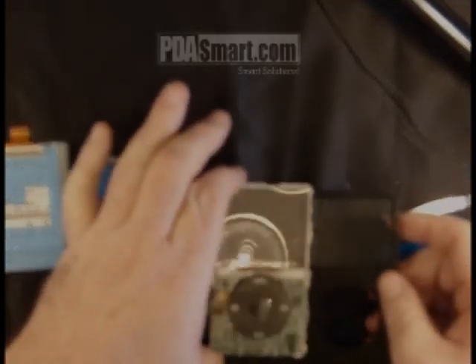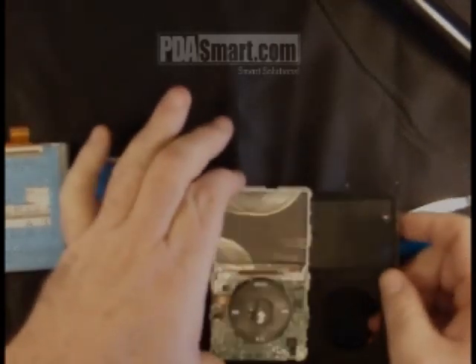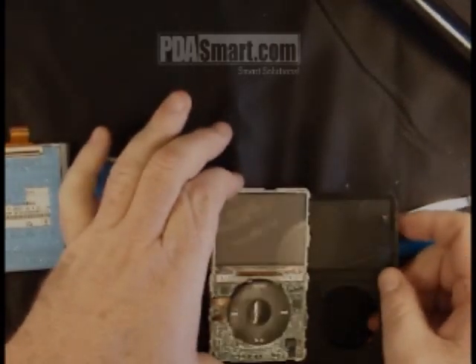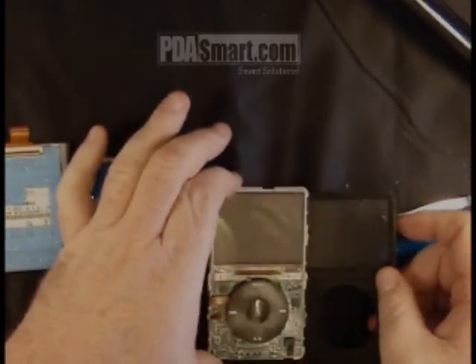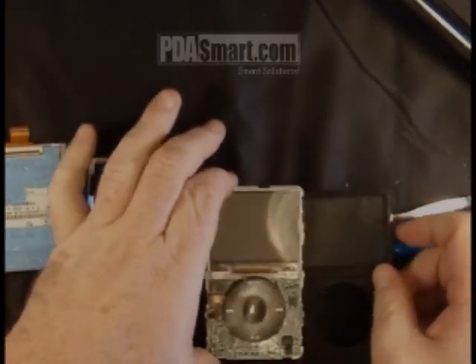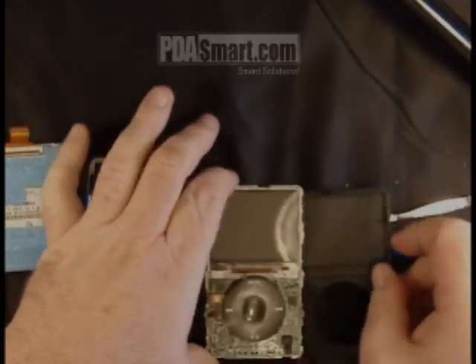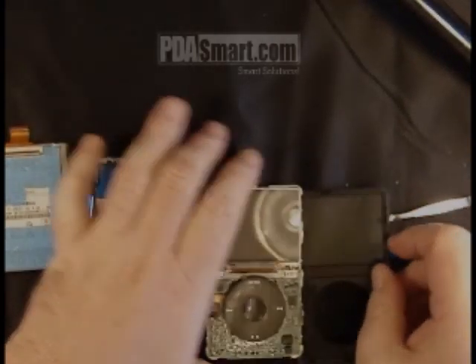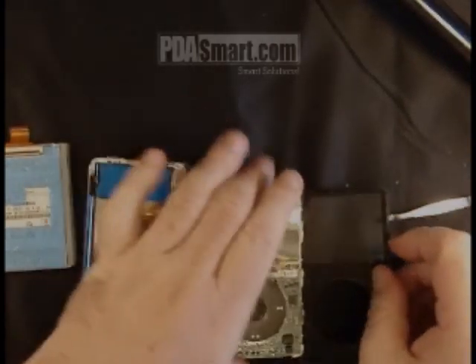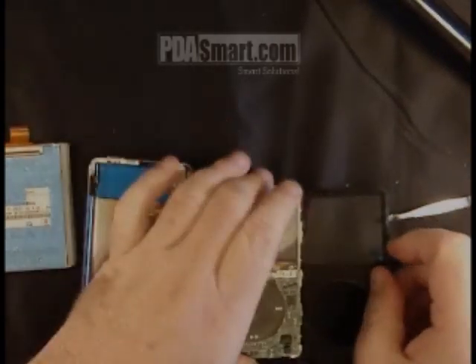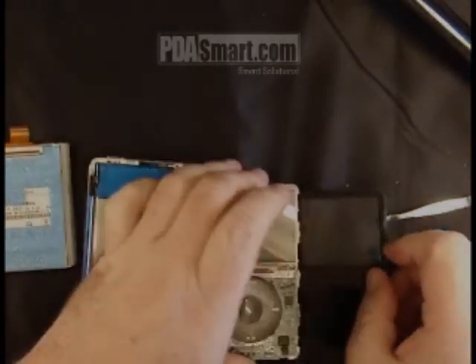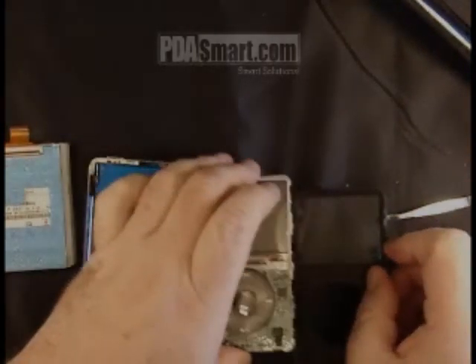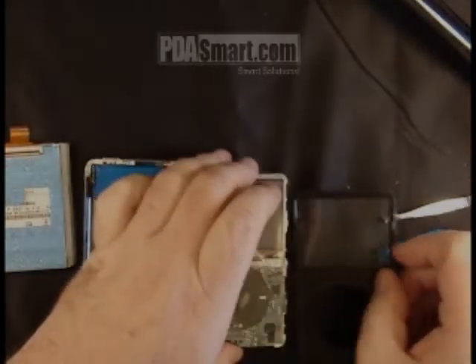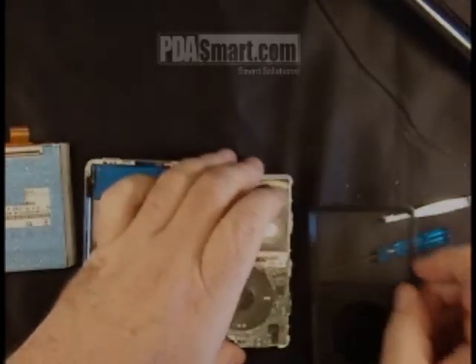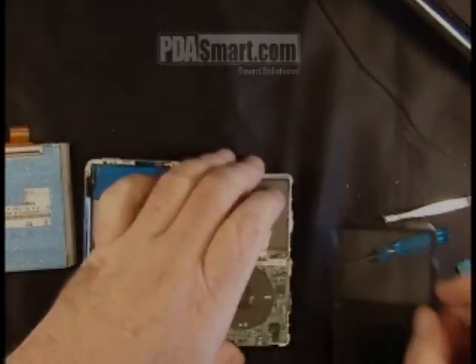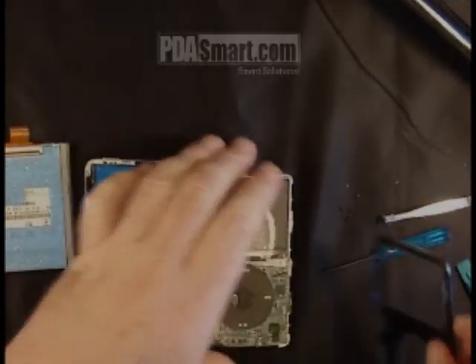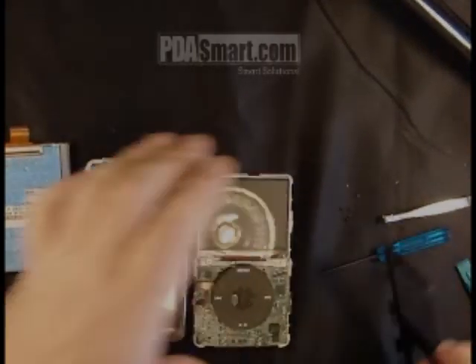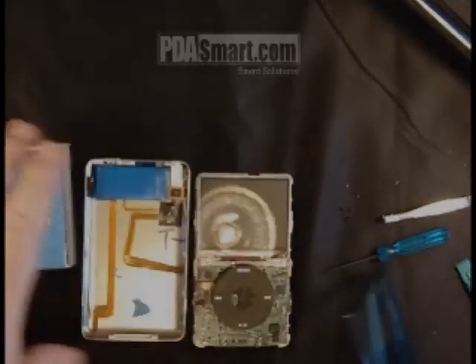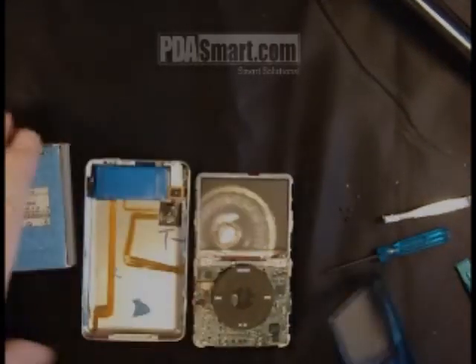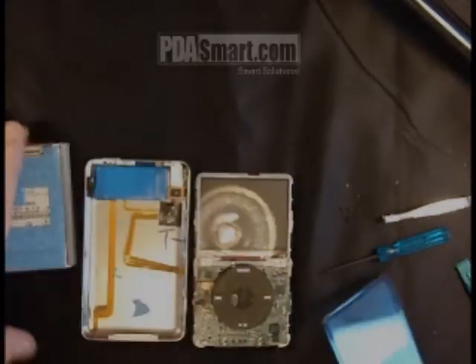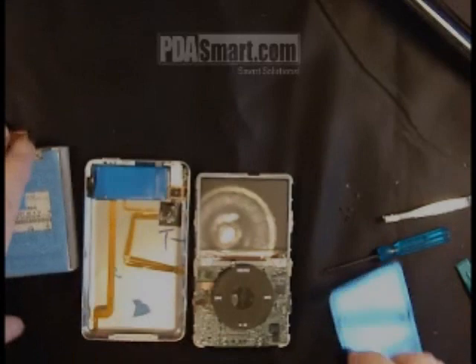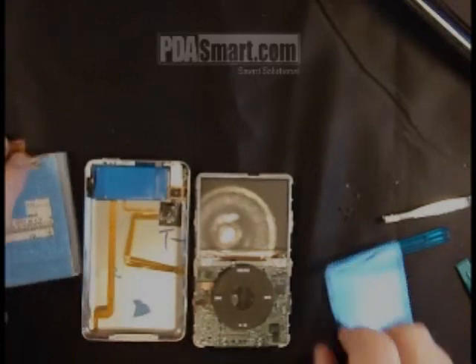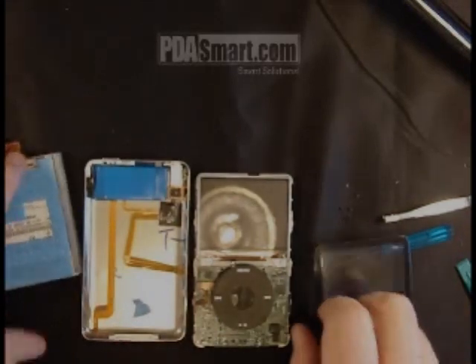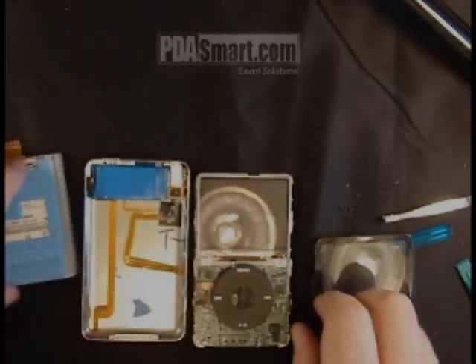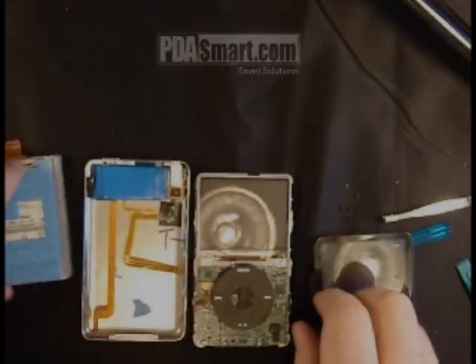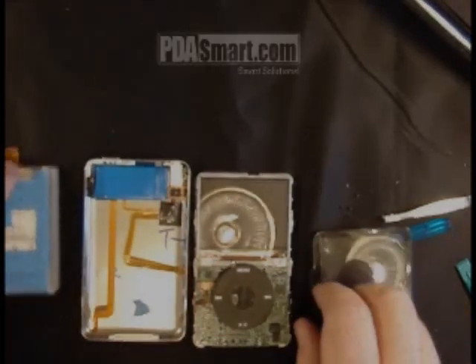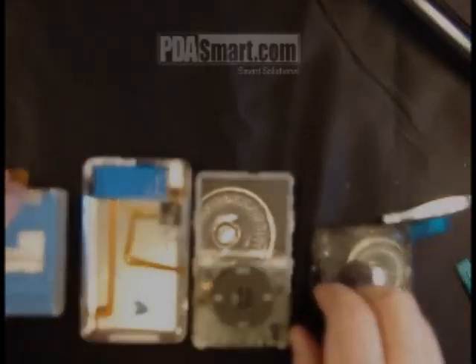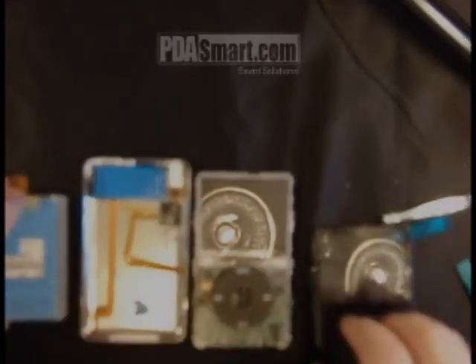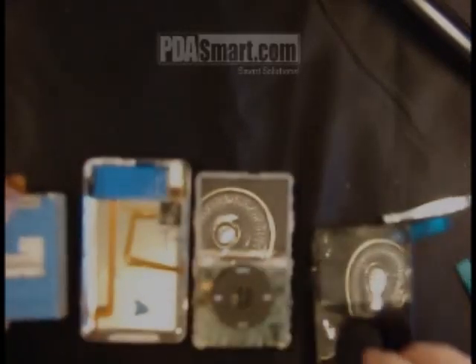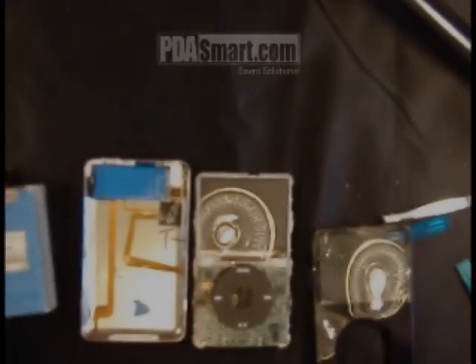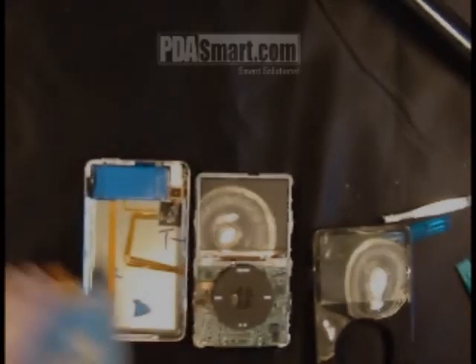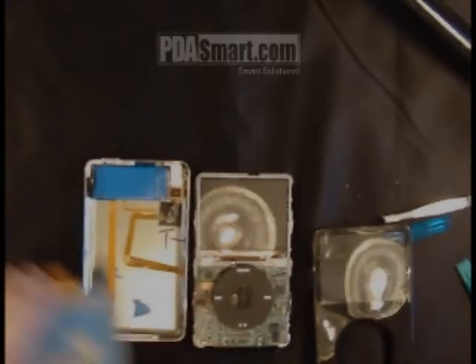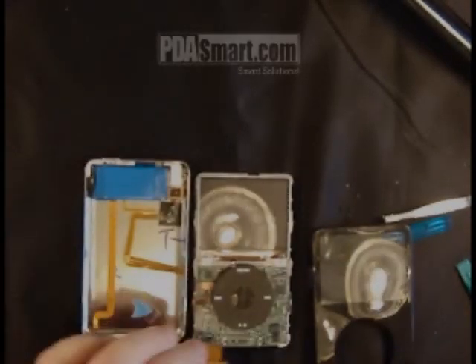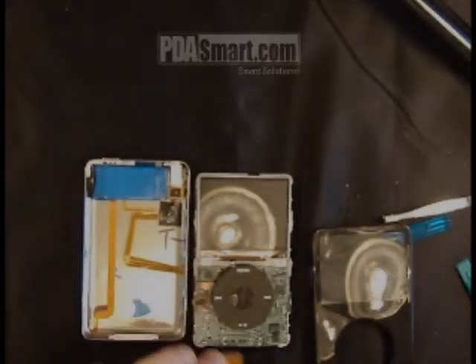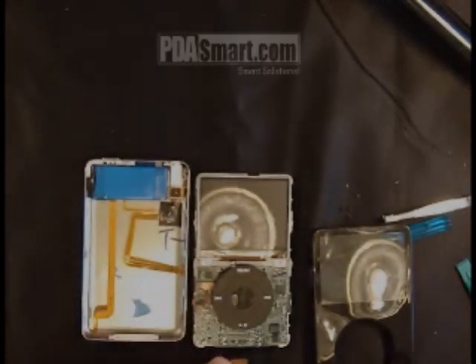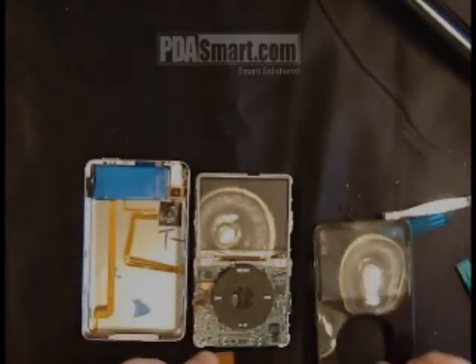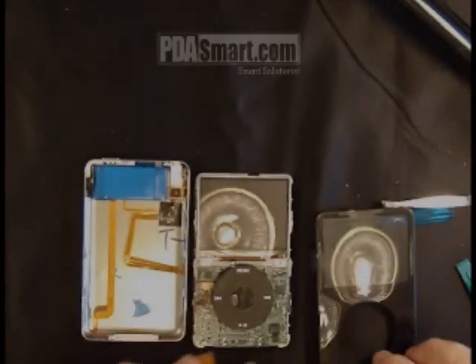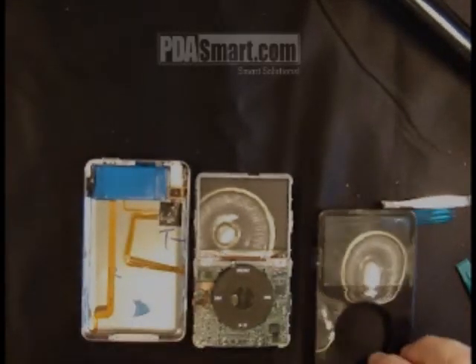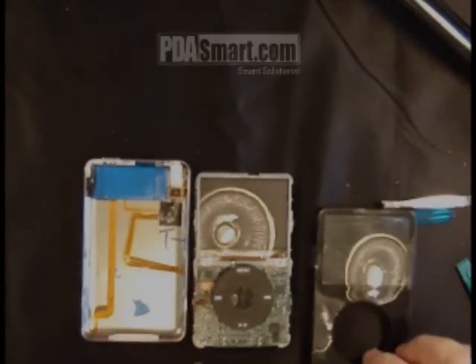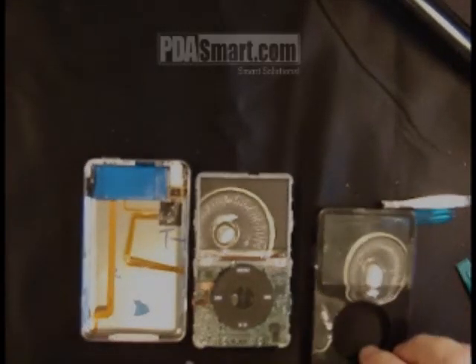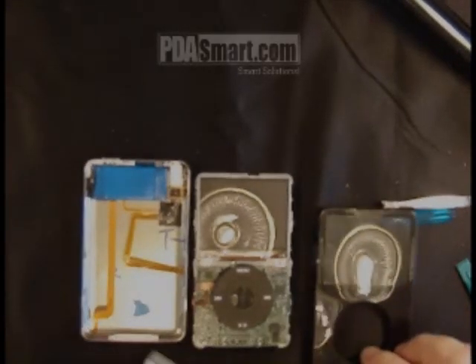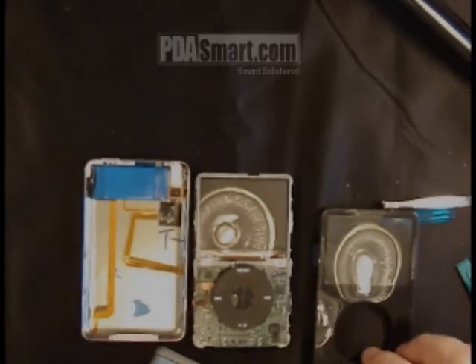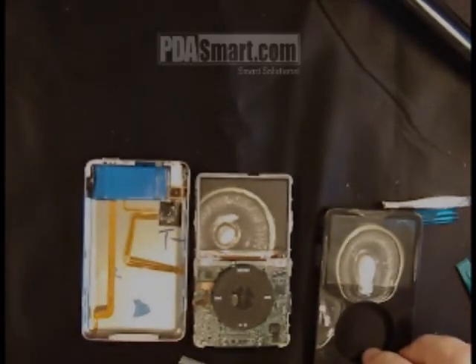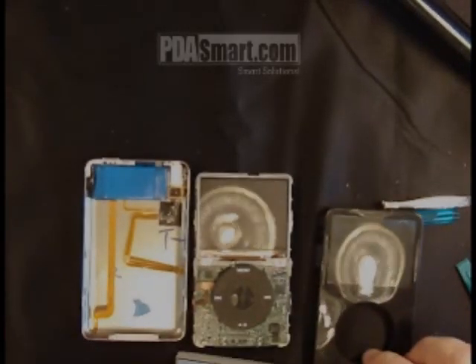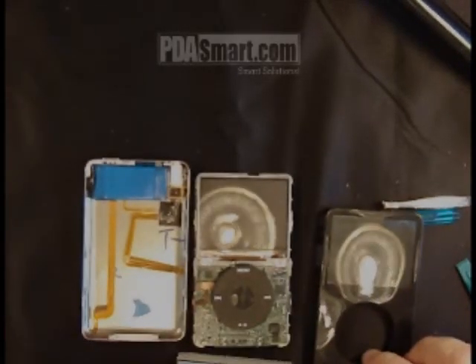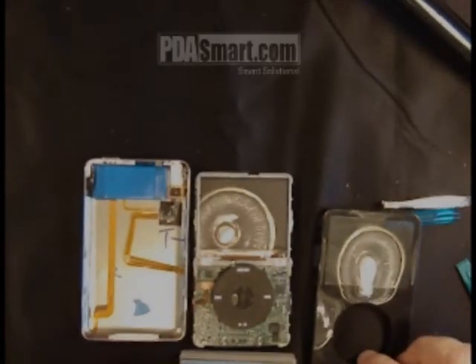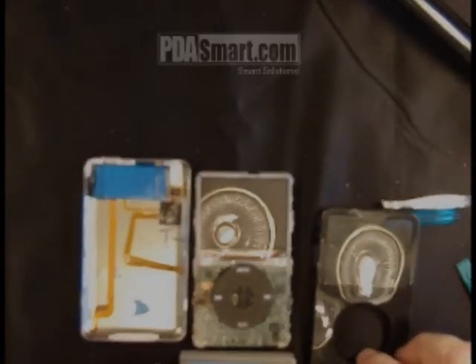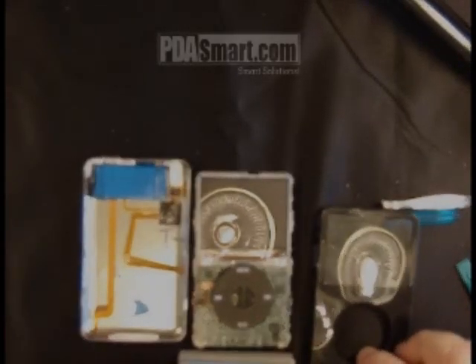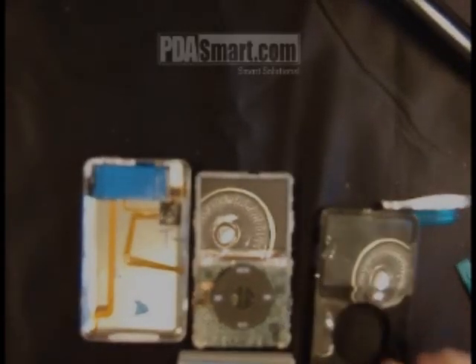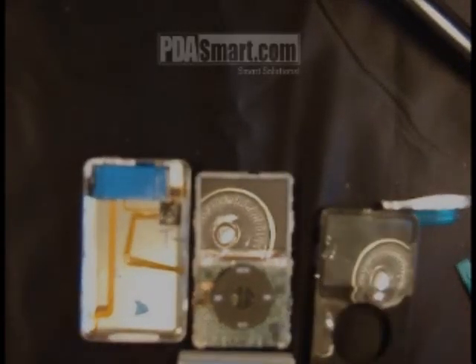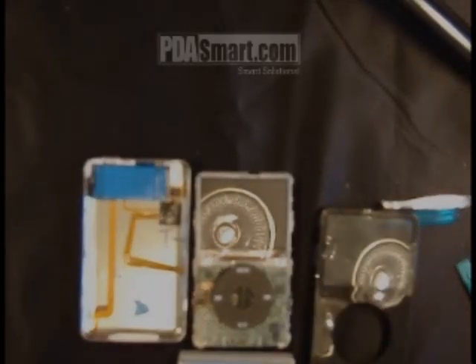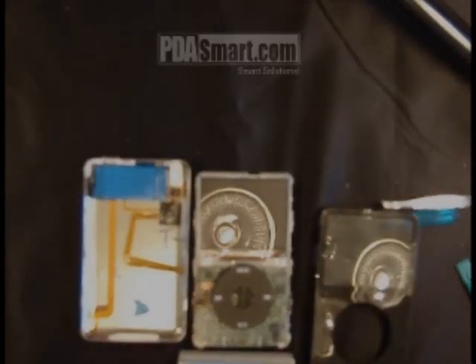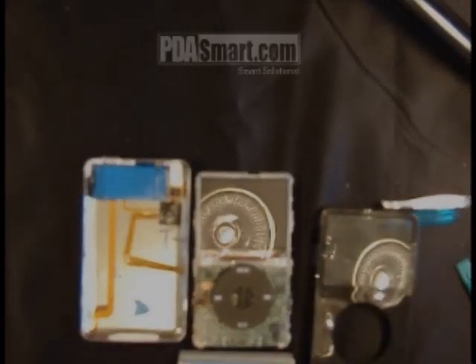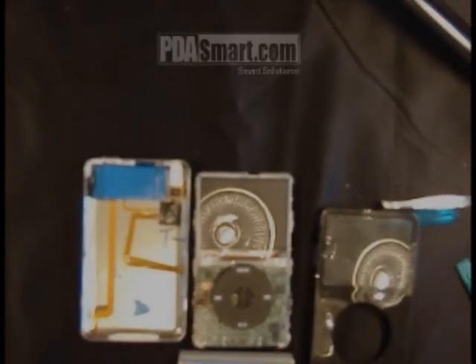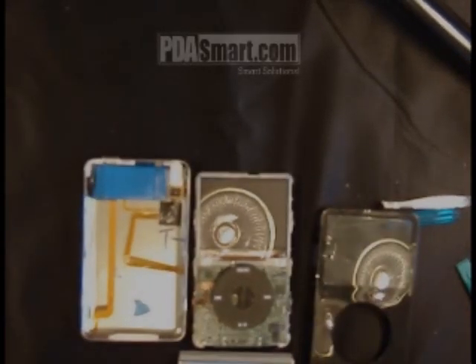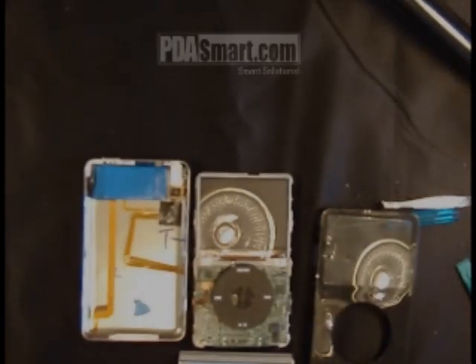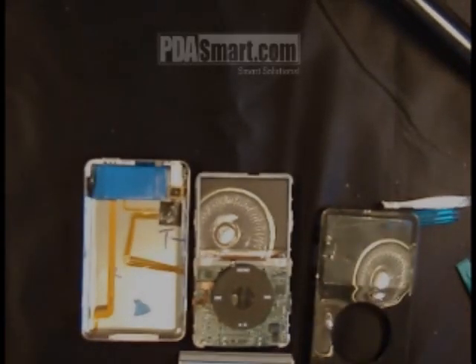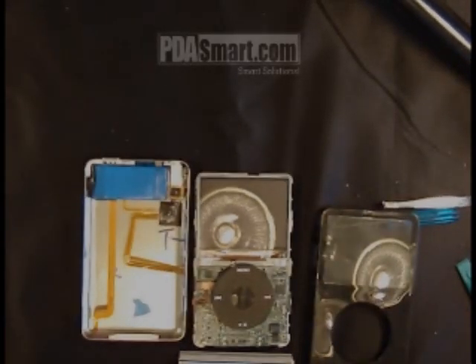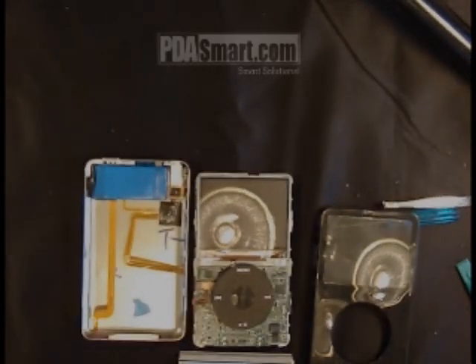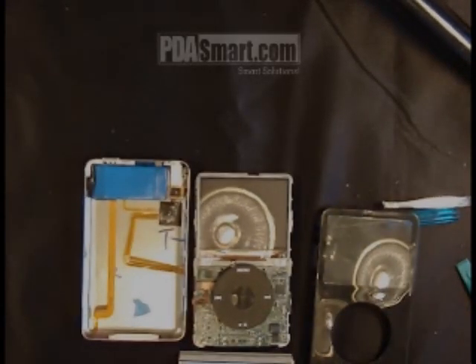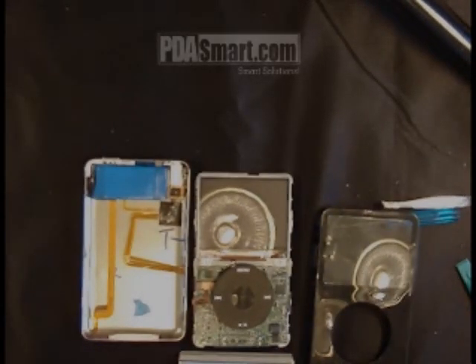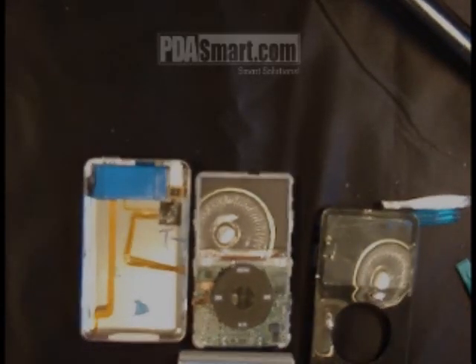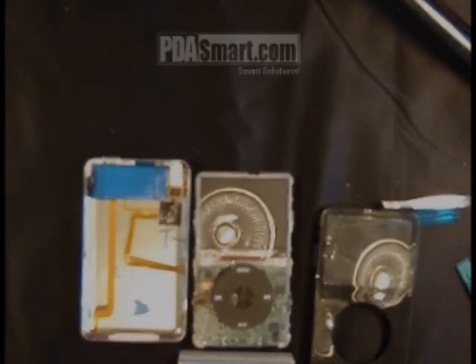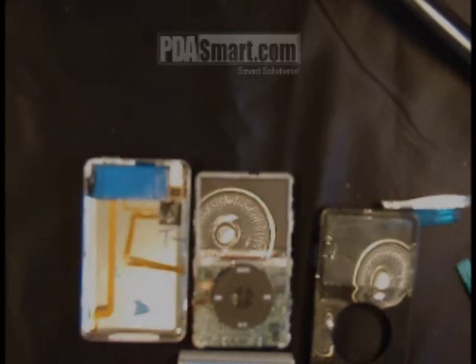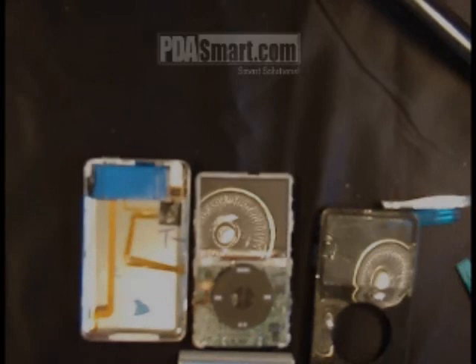Once you remove those screws, you'll be able to remove the faceplate and you'll be done. Reverse the order to reassemble your iPod.